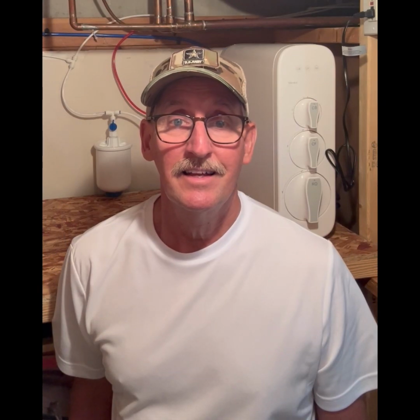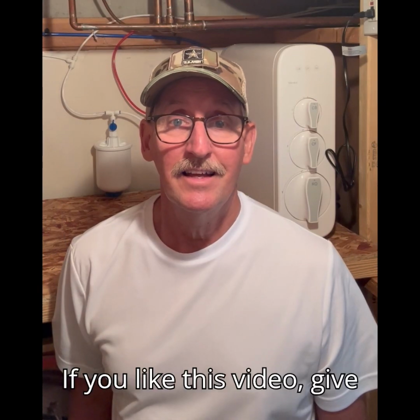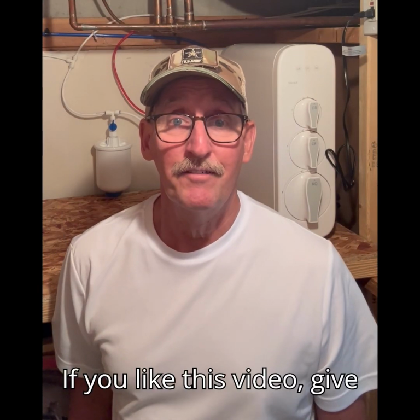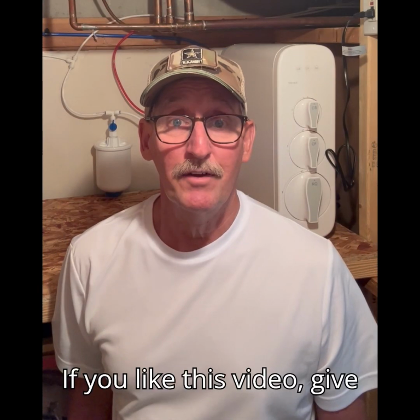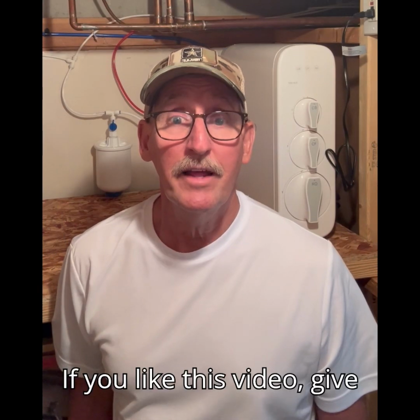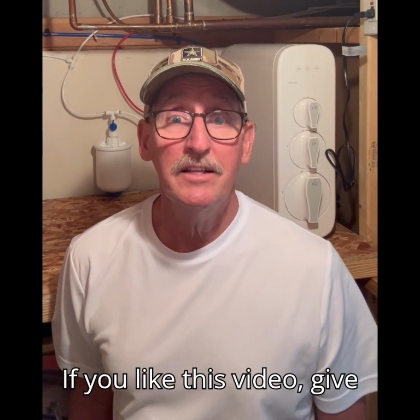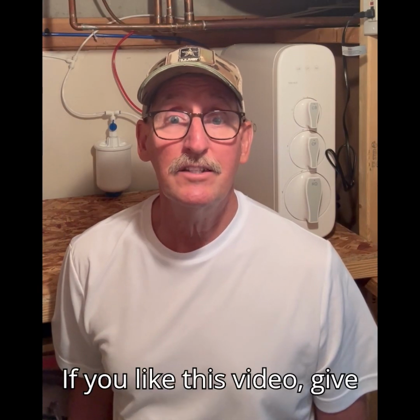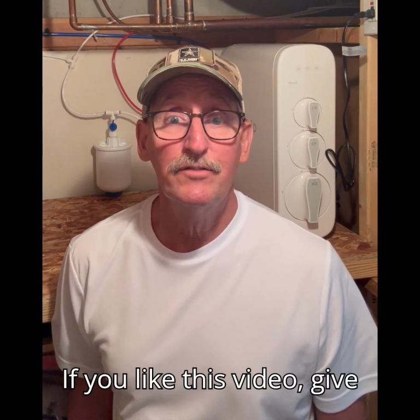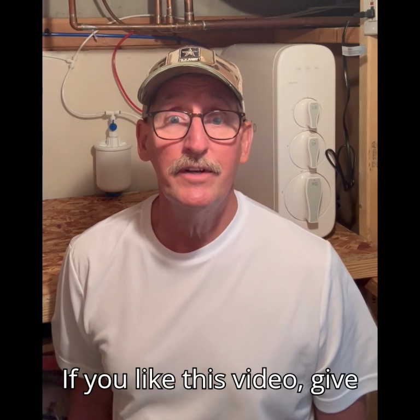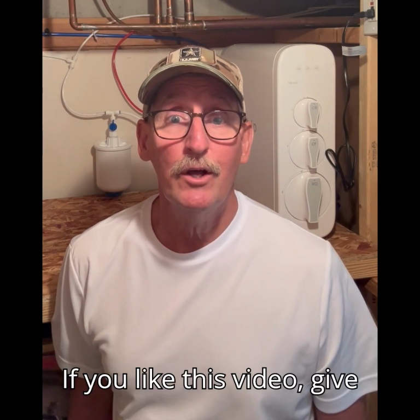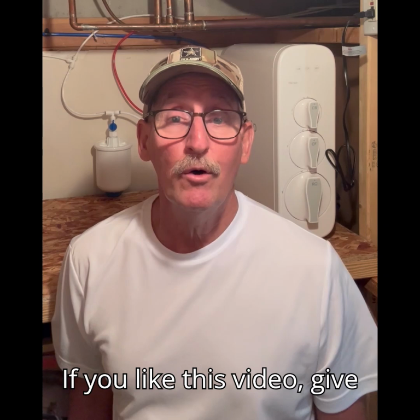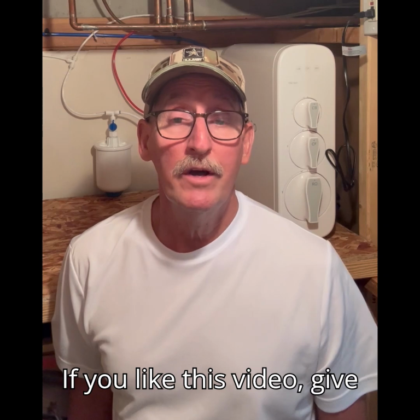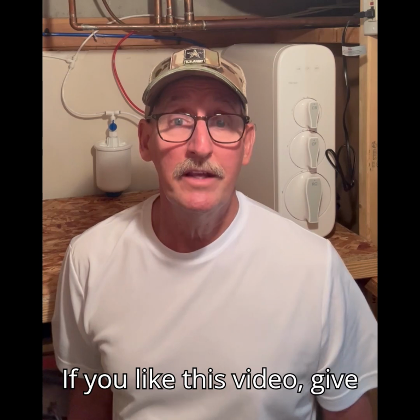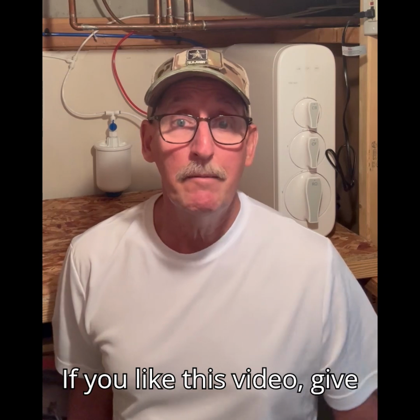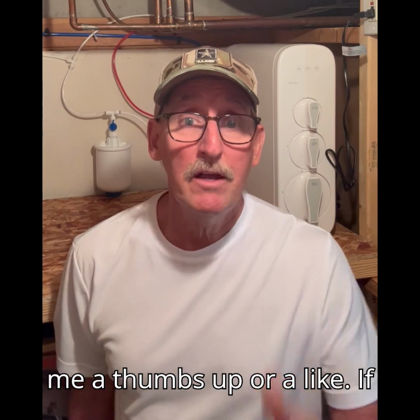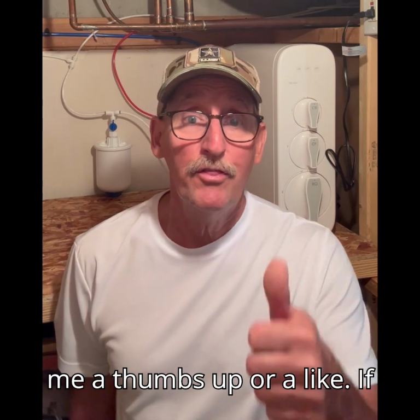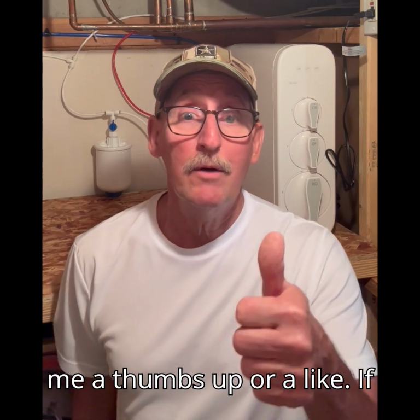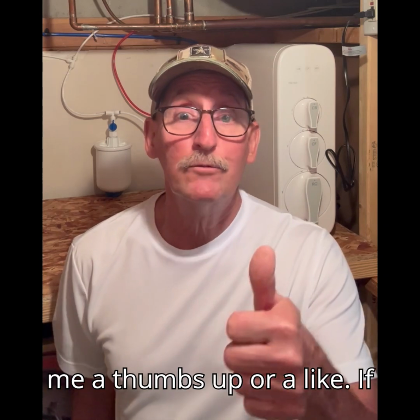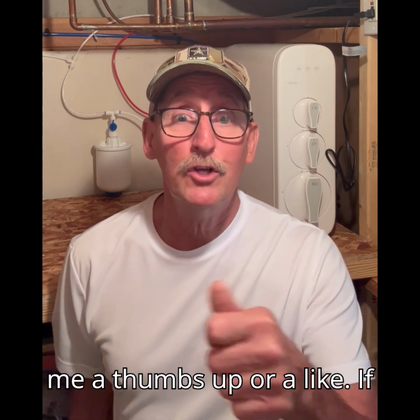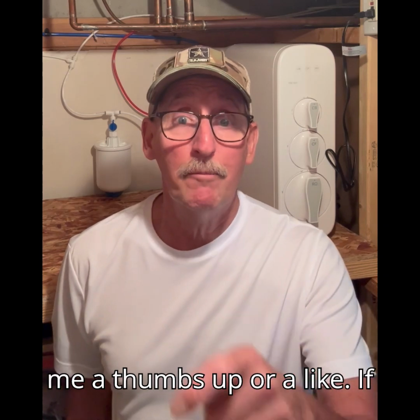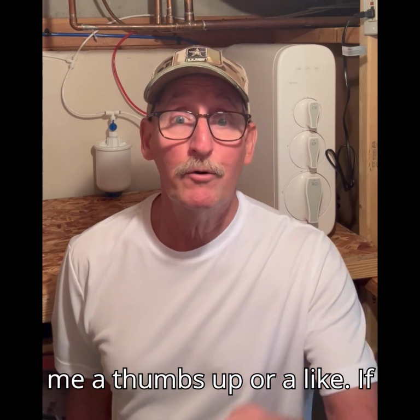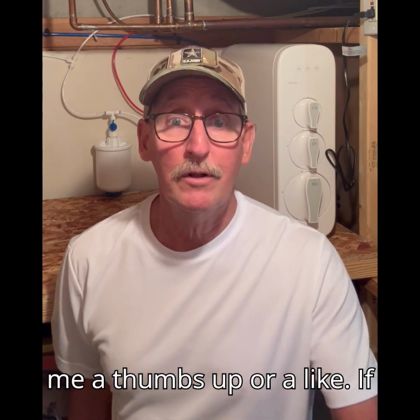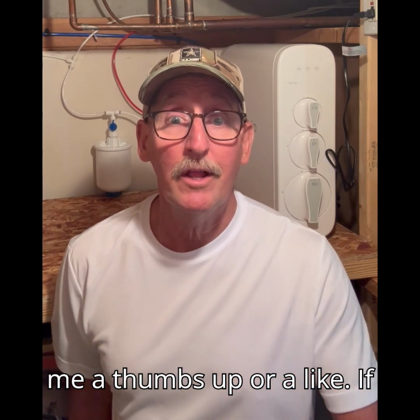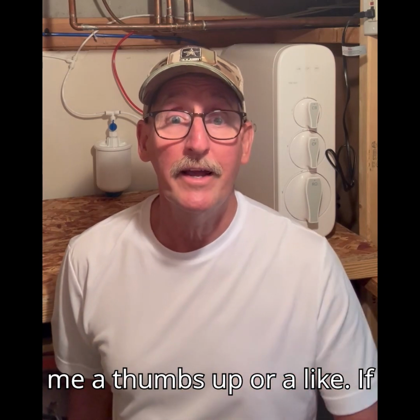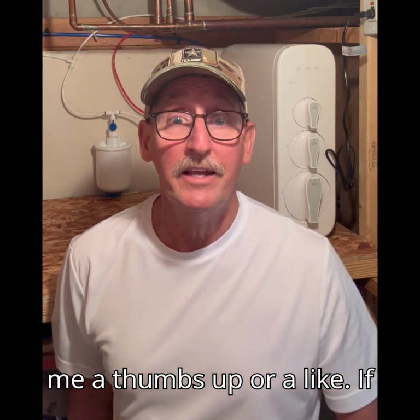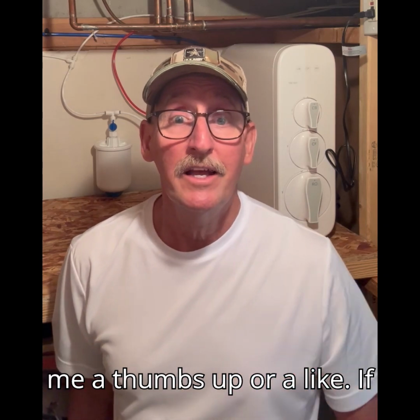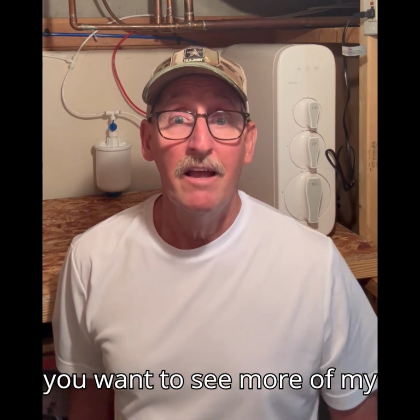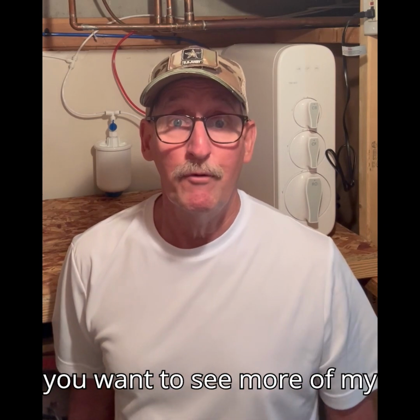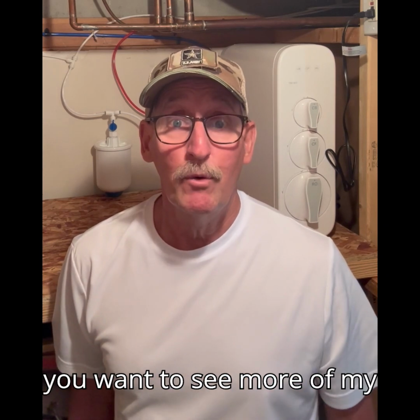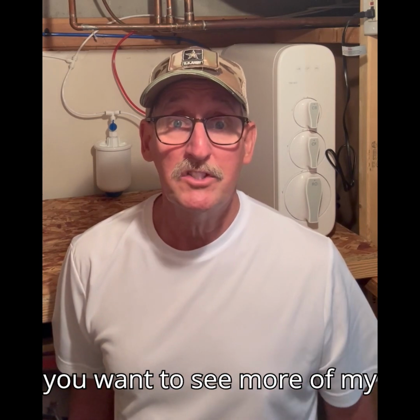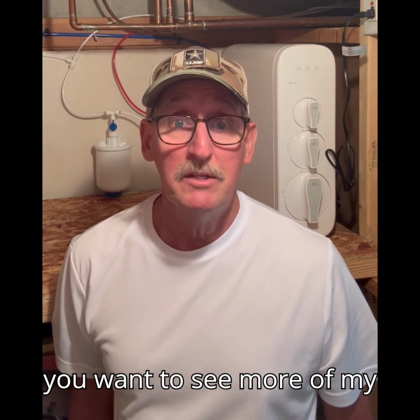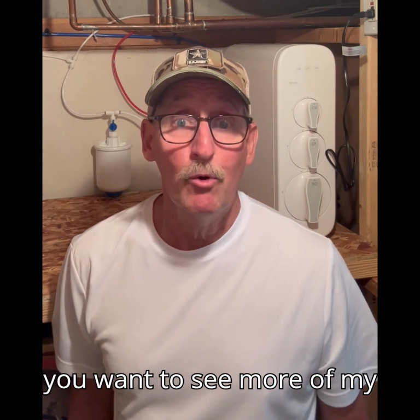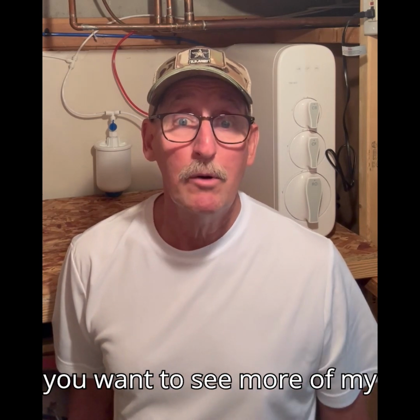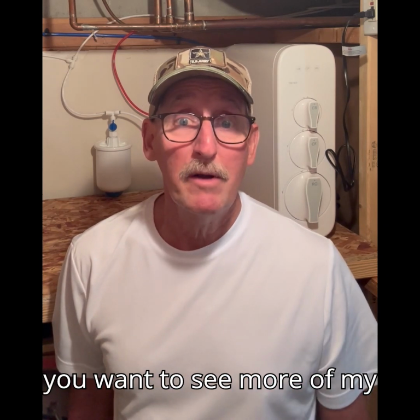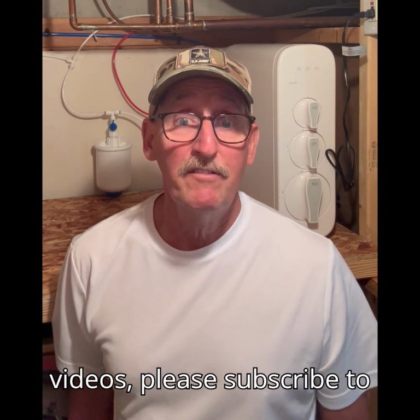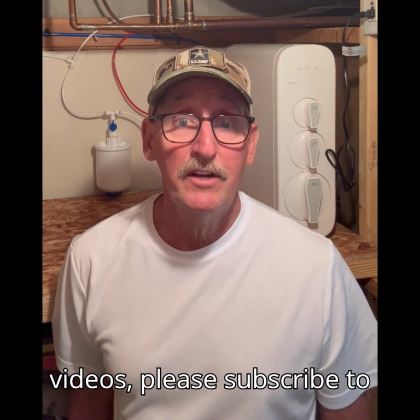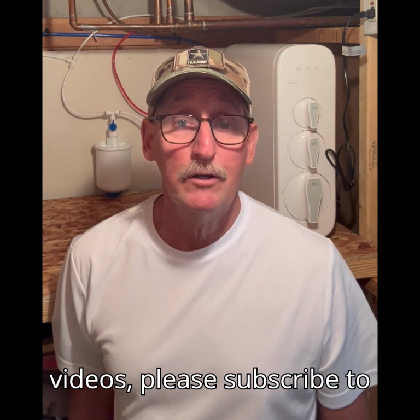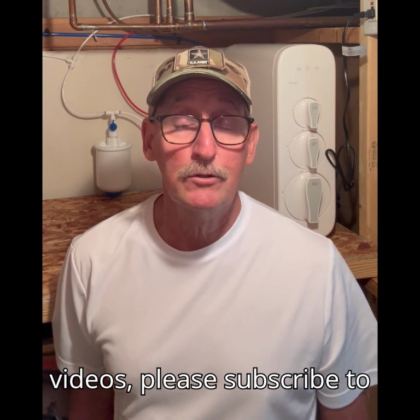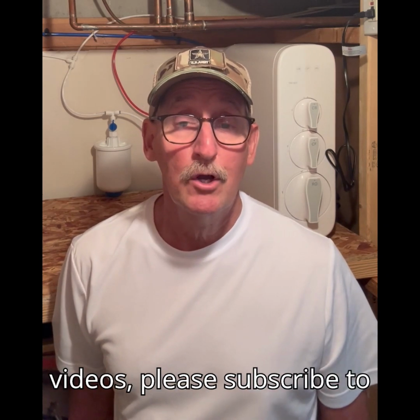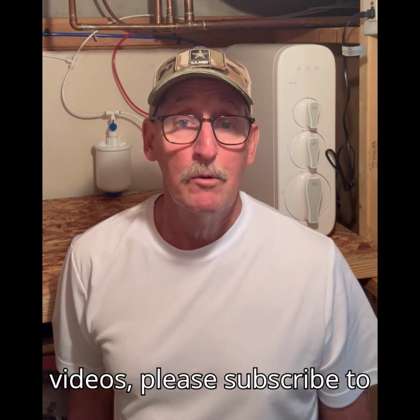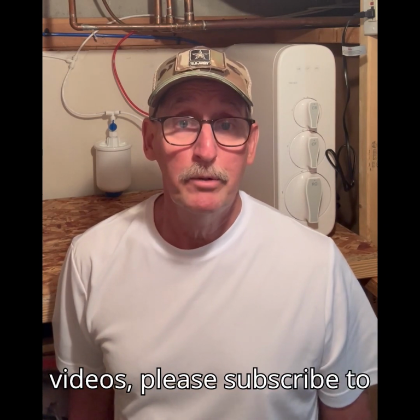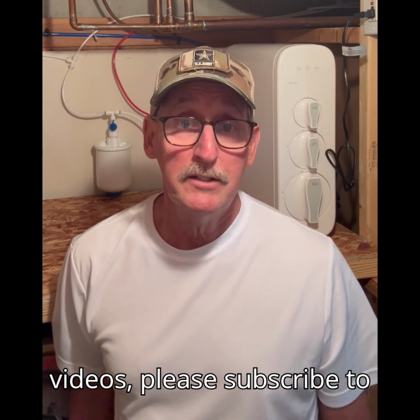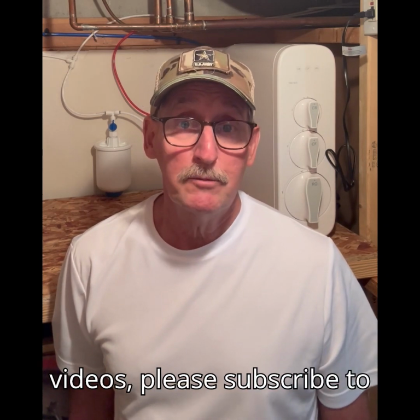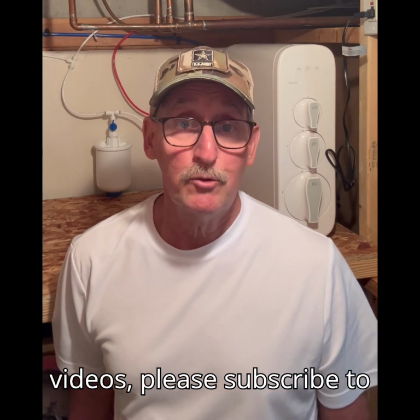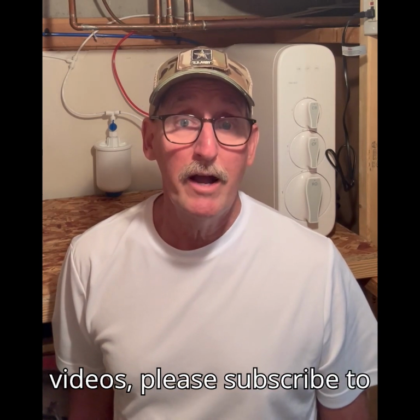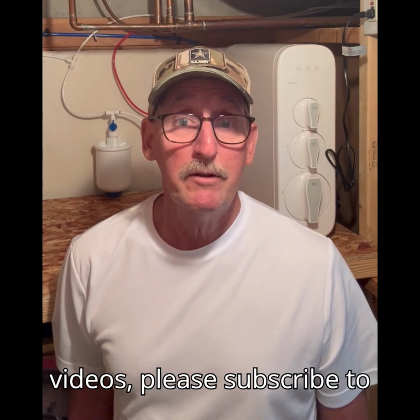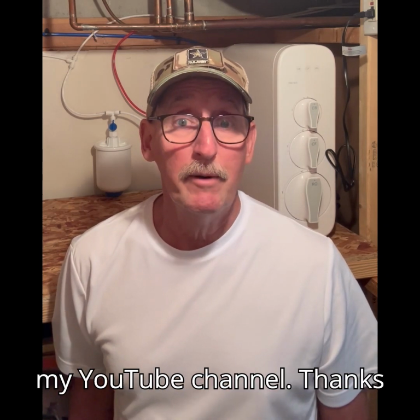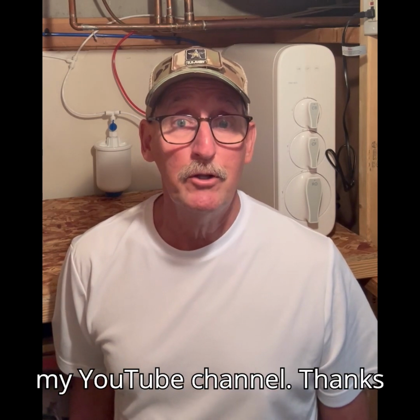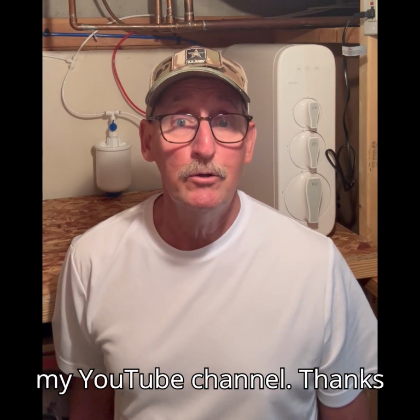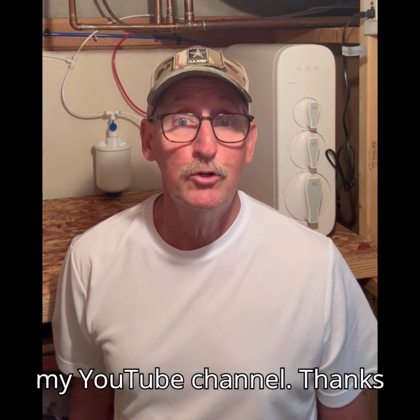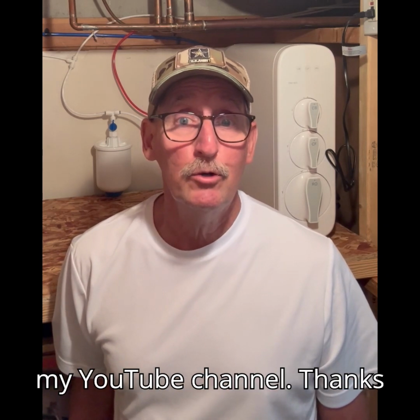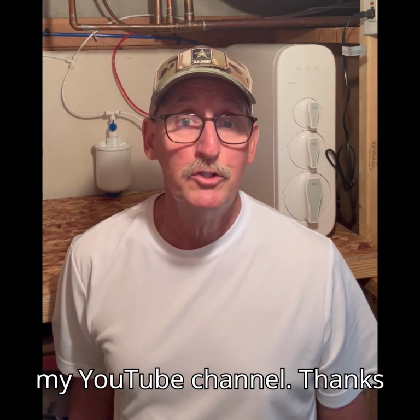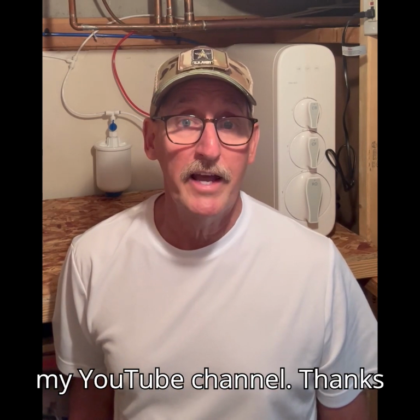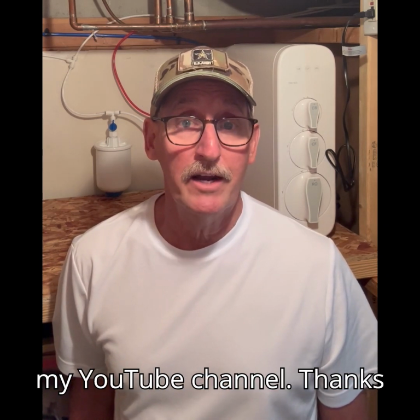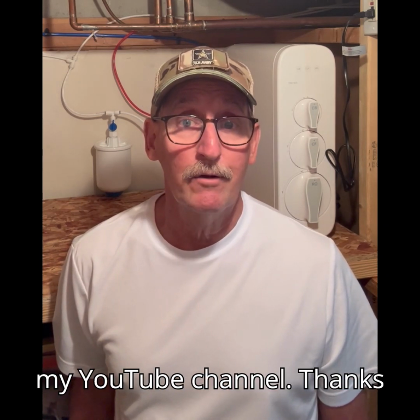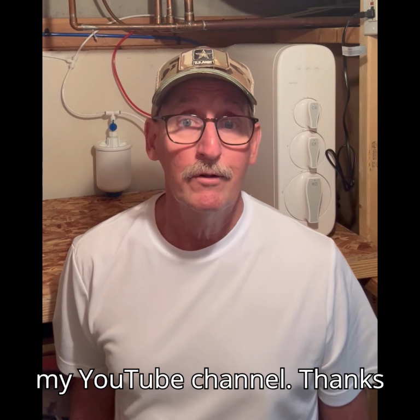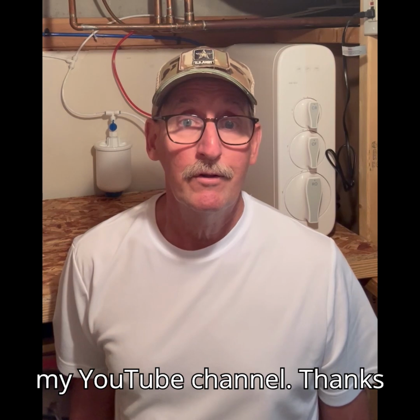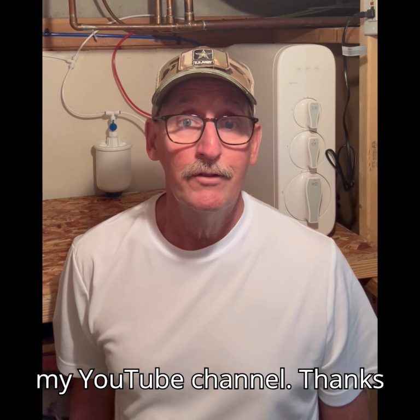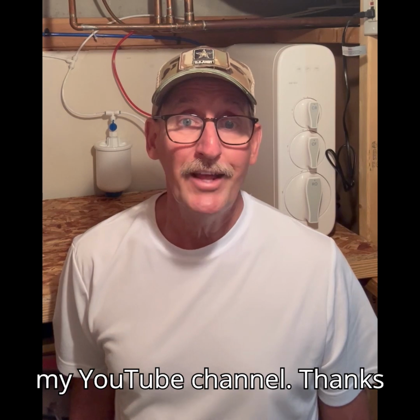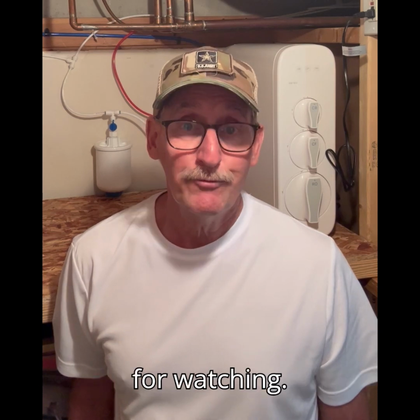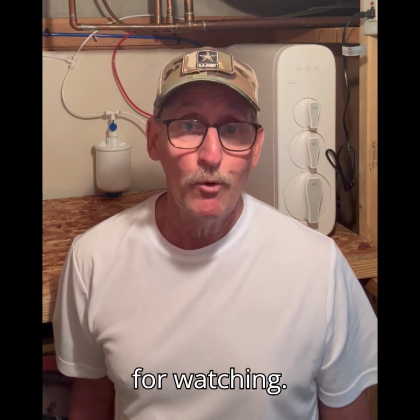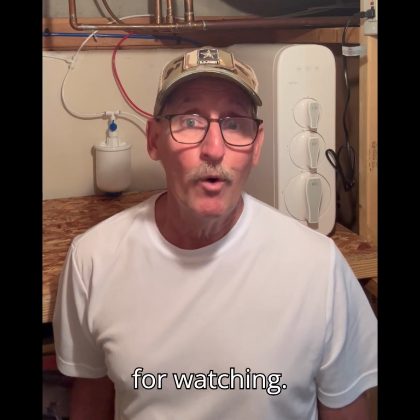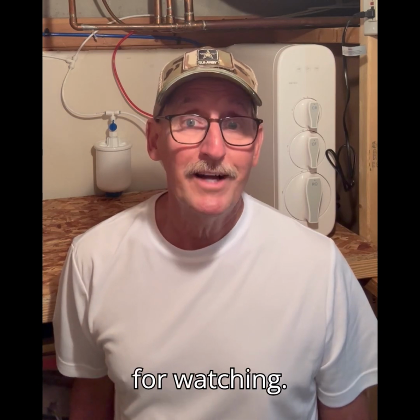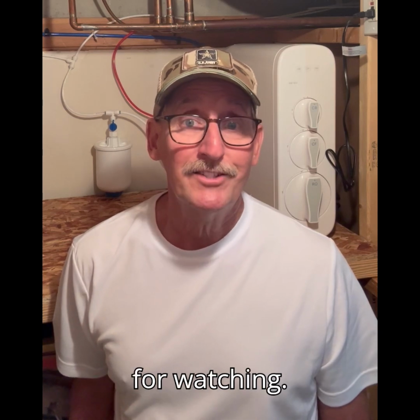If you like this video give me a thumbs up or a like. If you want to see more of my videos please subscribe to my YouTube channel. Thanks for watching.